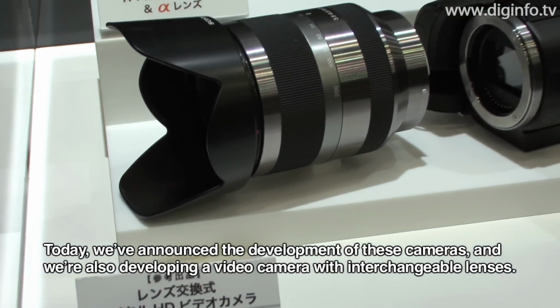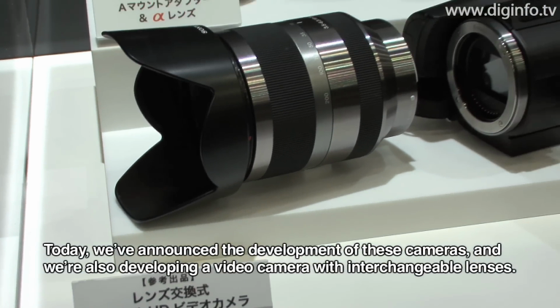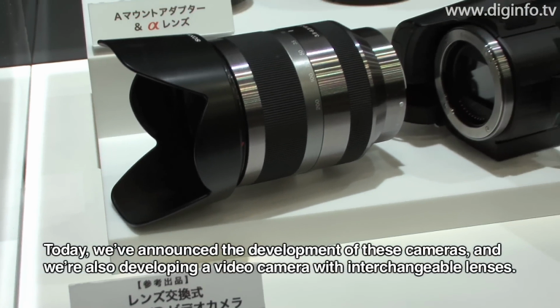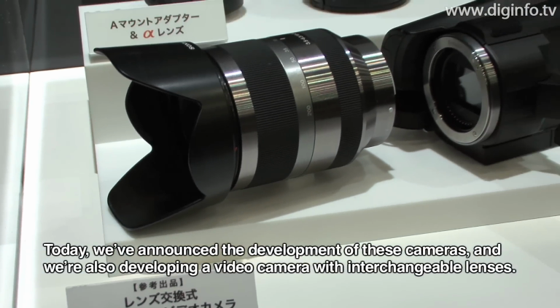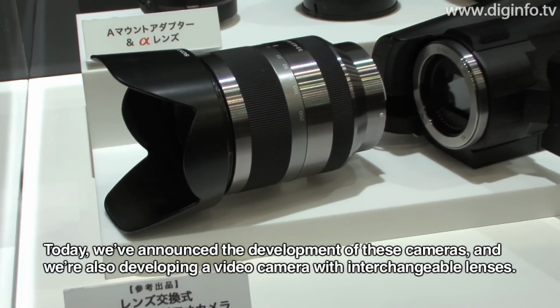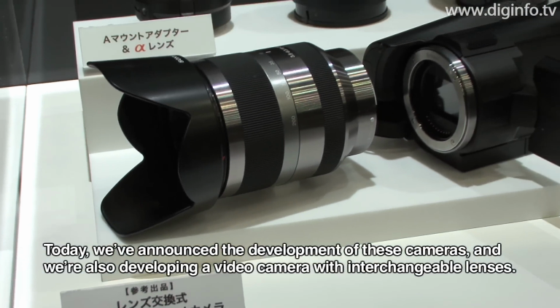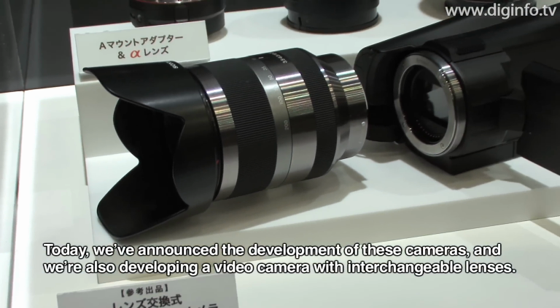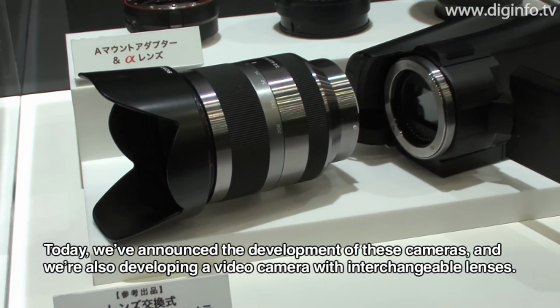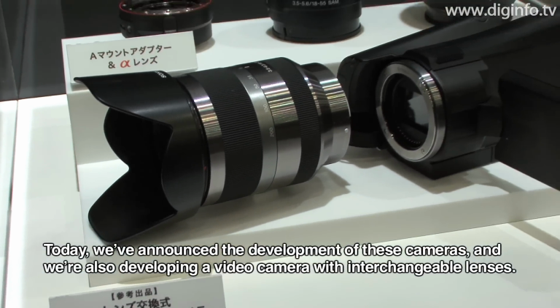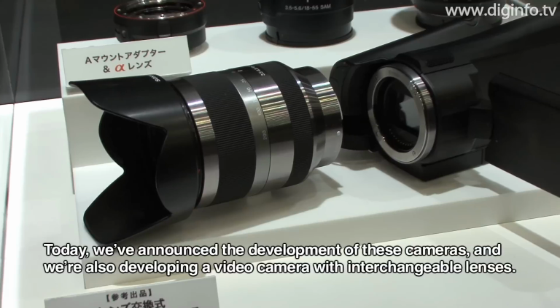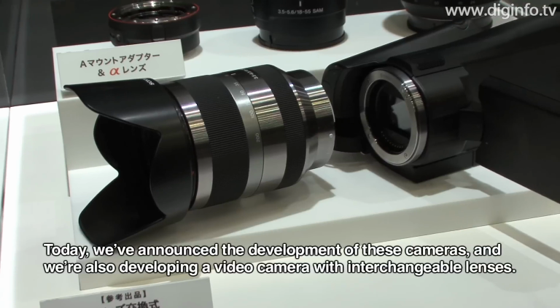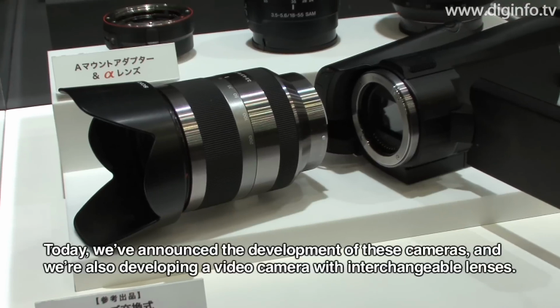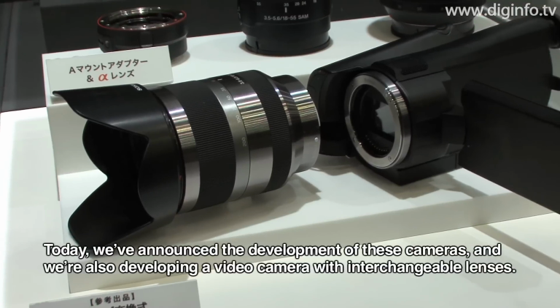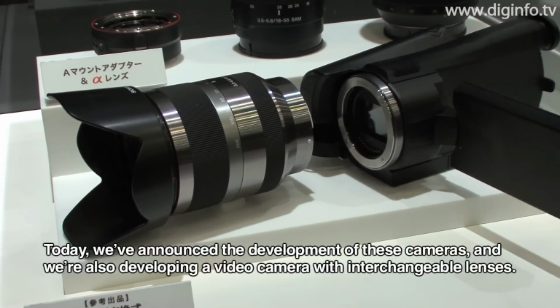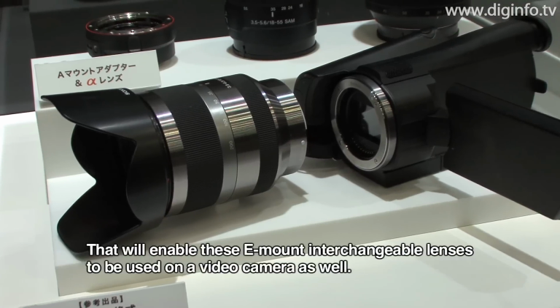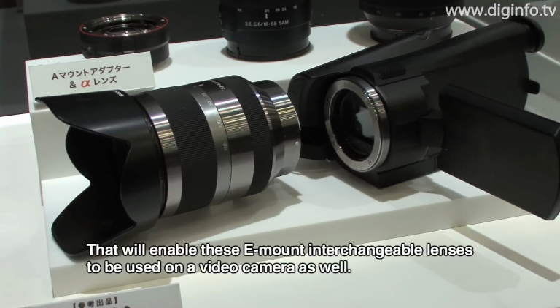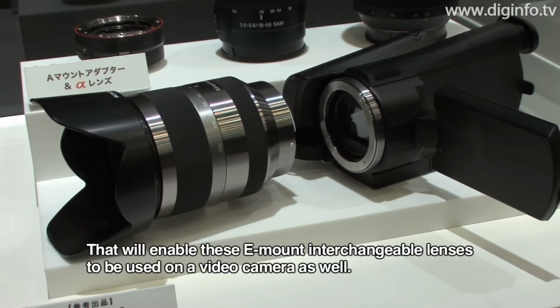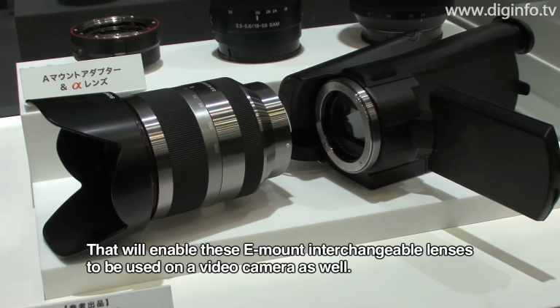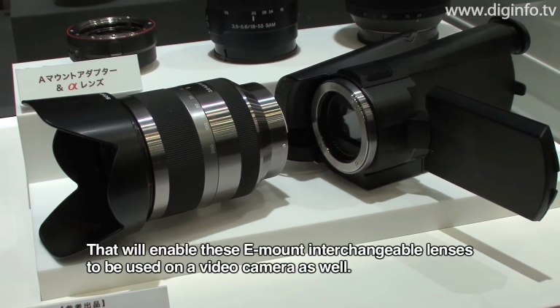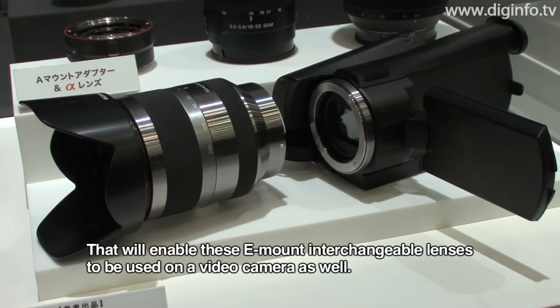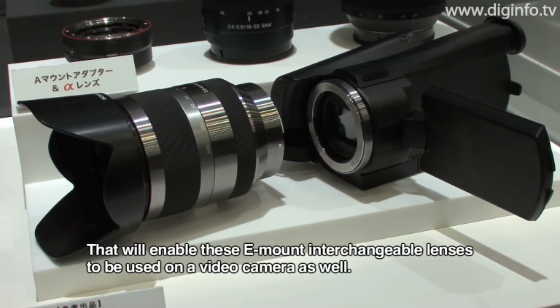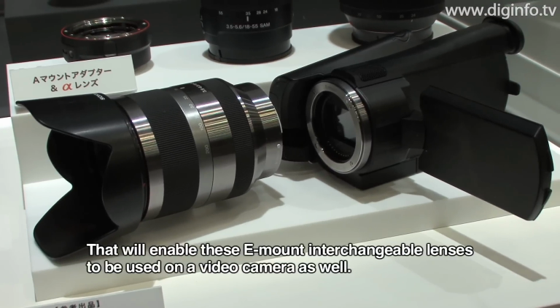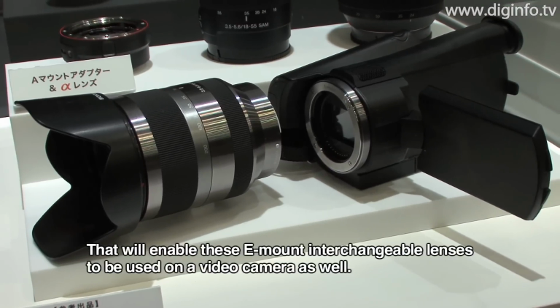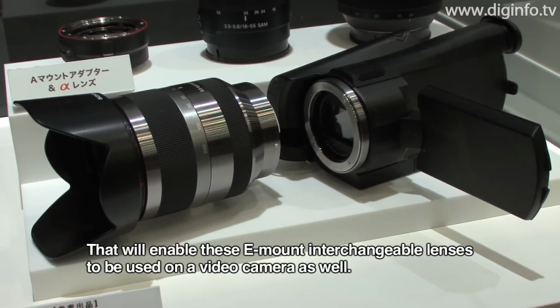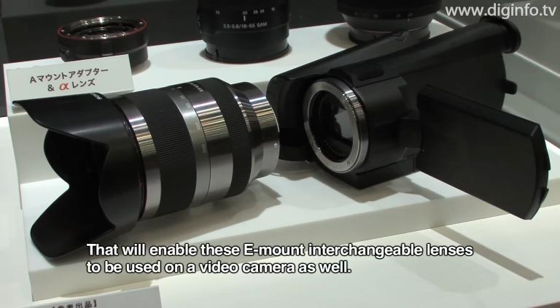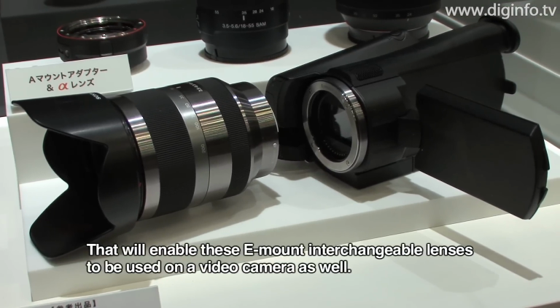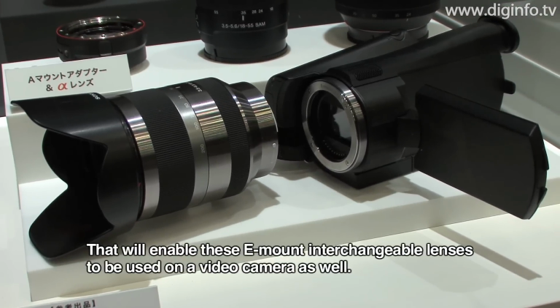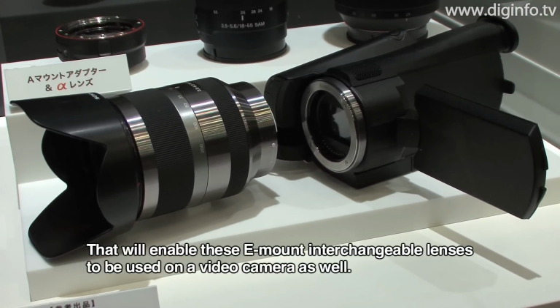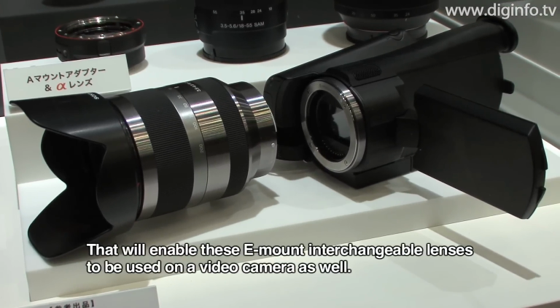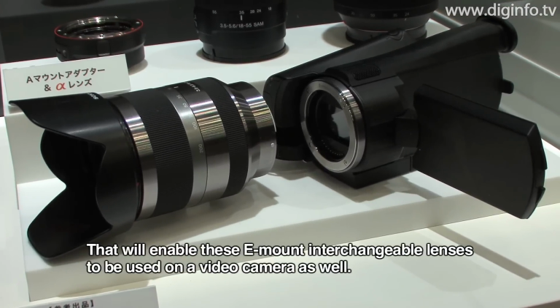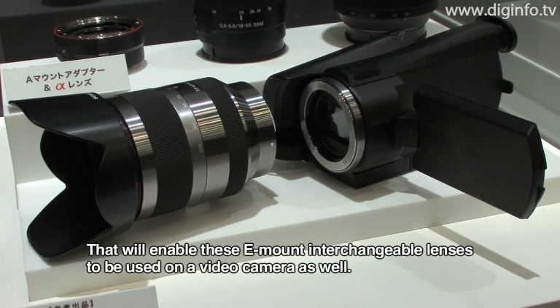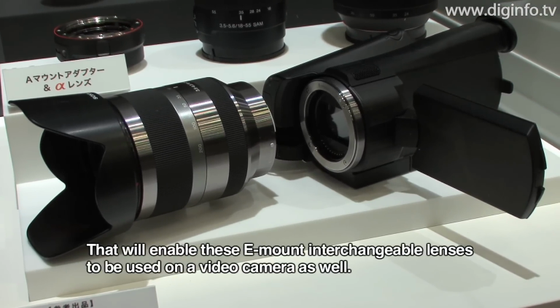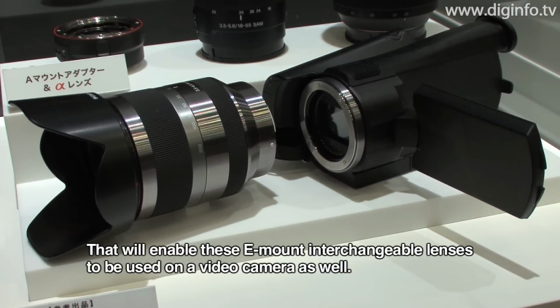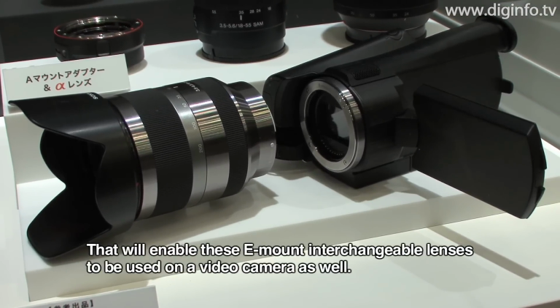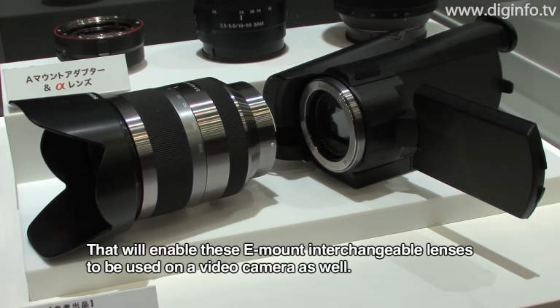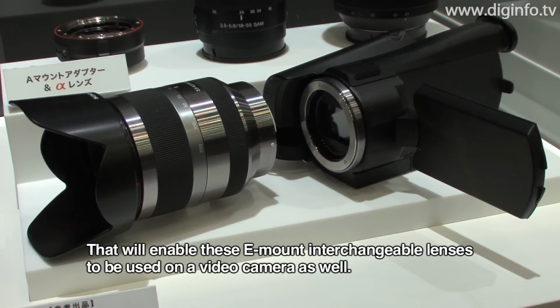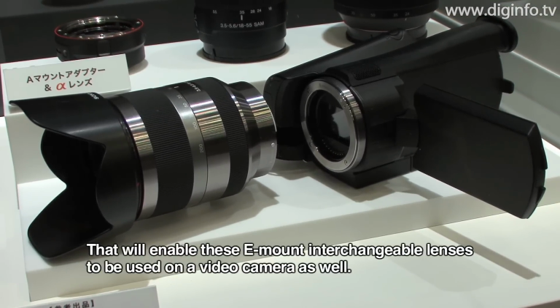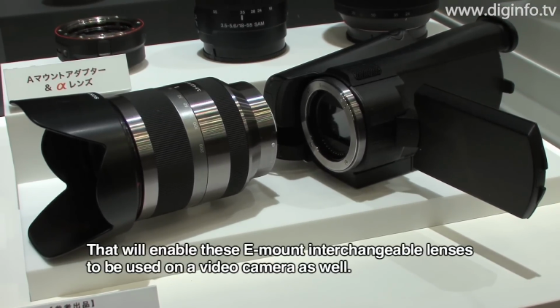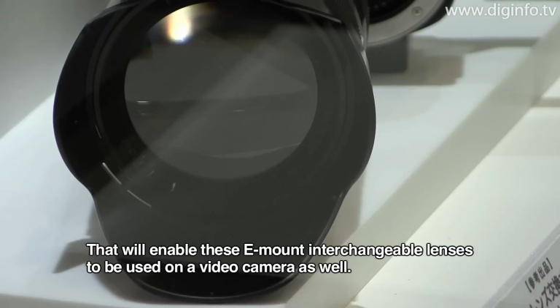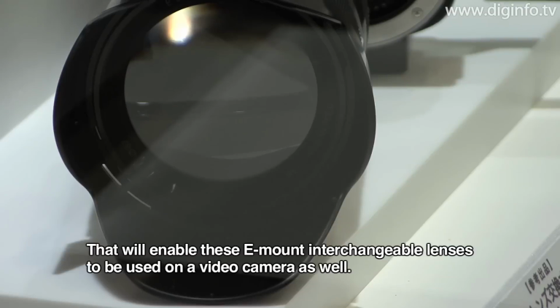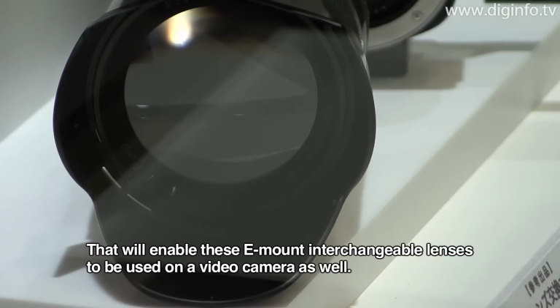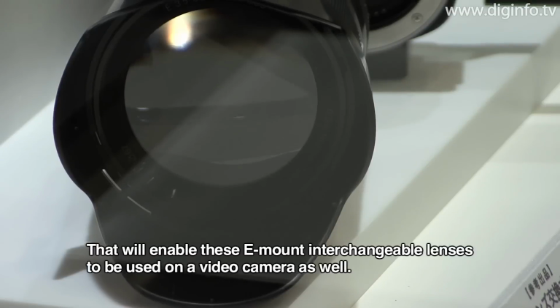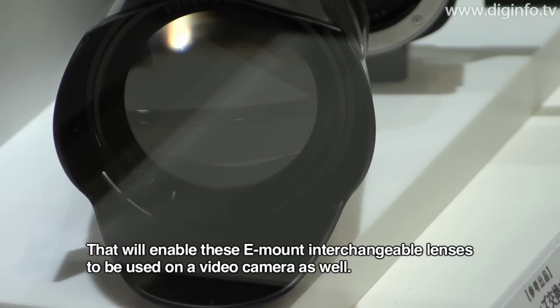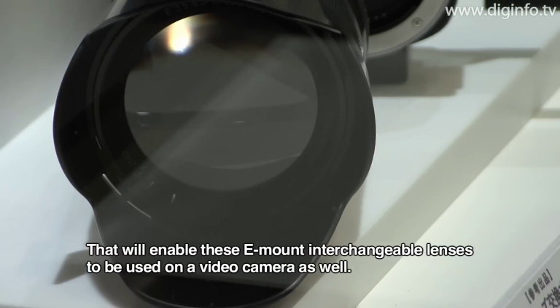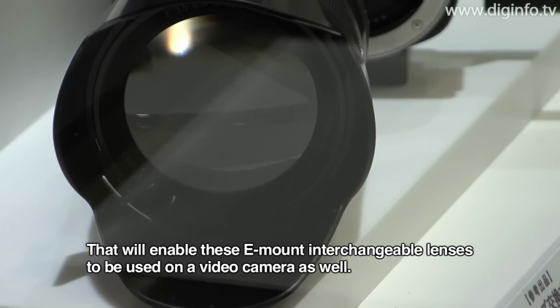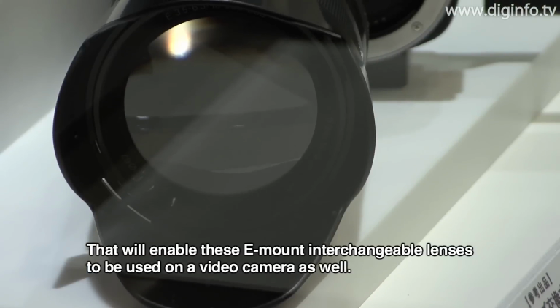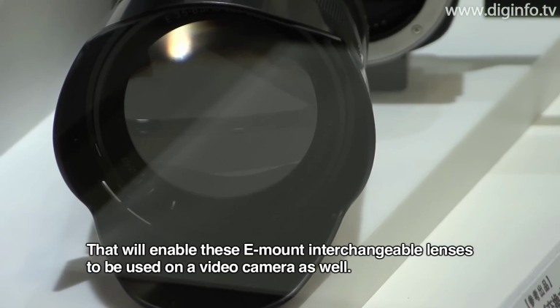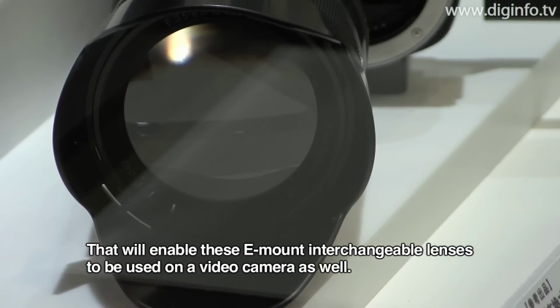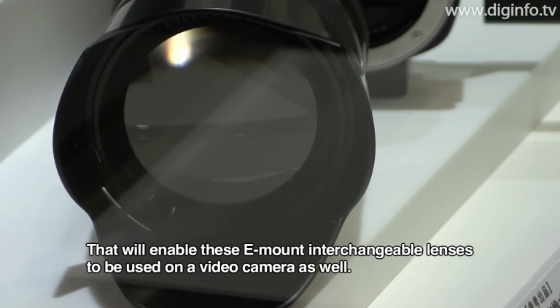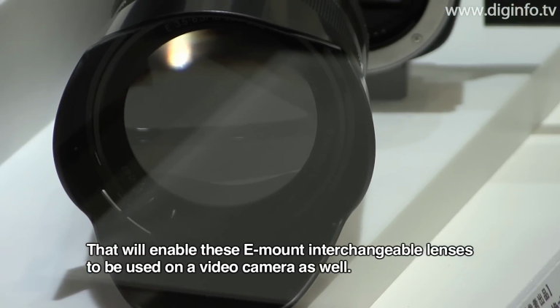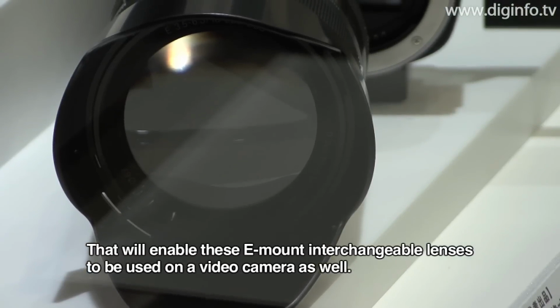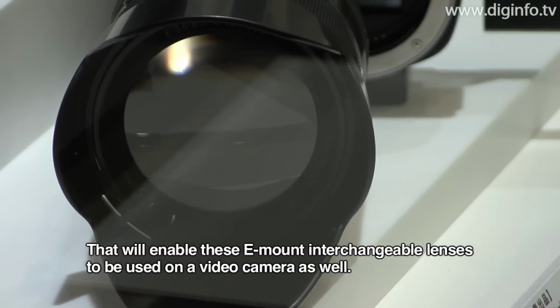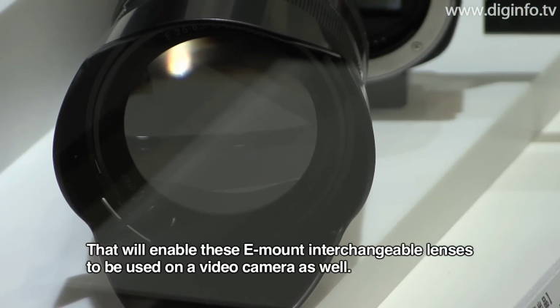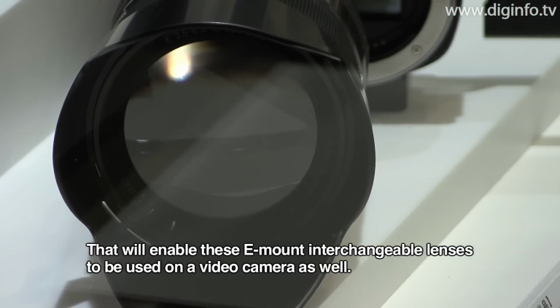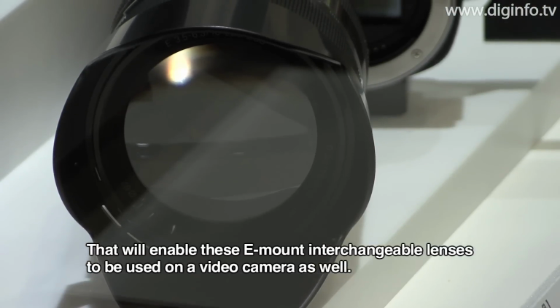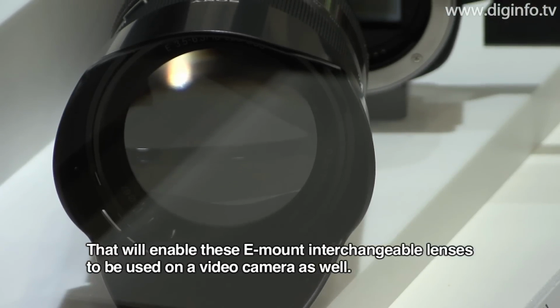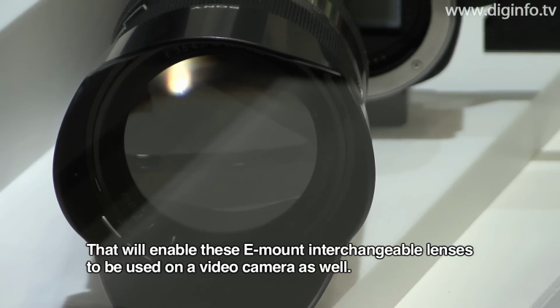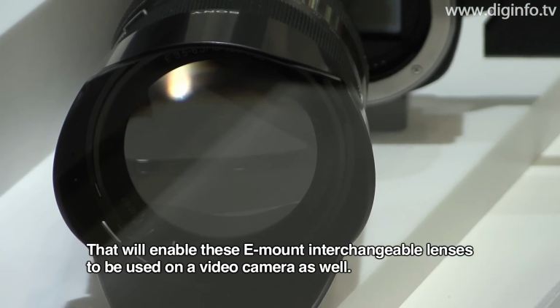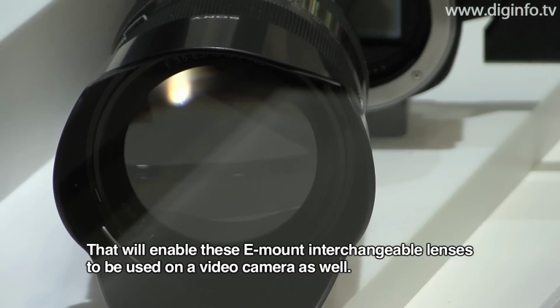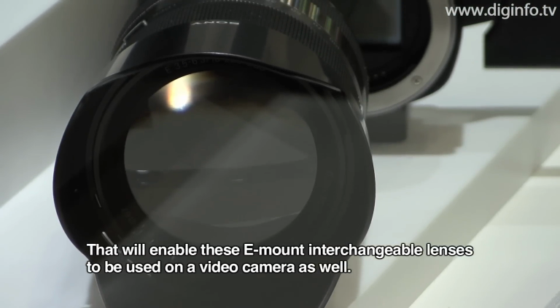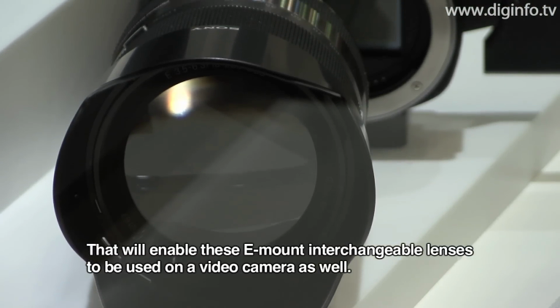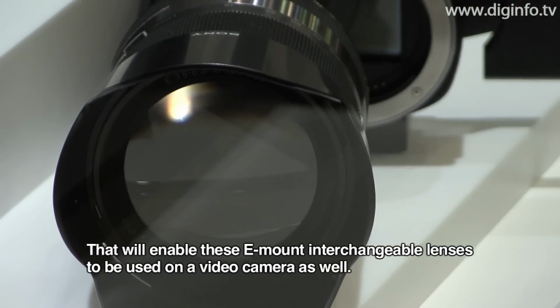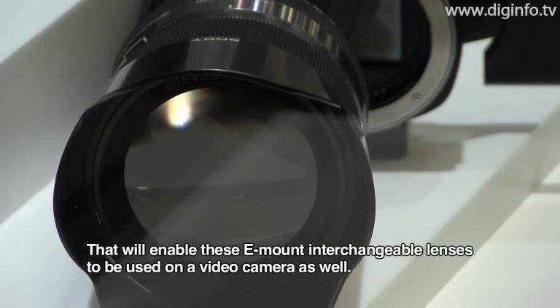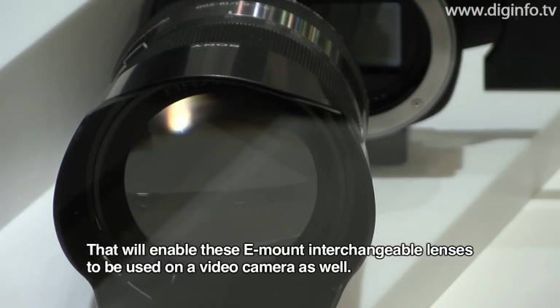Sony is also currently developing an interchangeable lens video camera that makes use of the E-mount lenses introduced with these cameras.